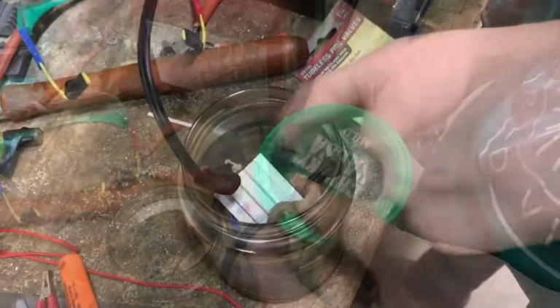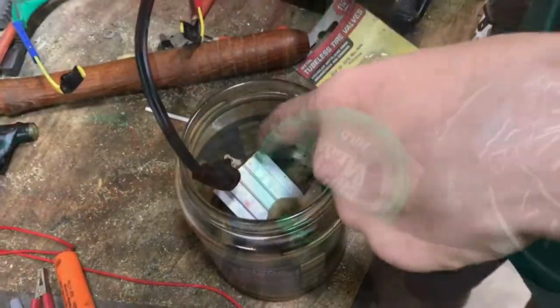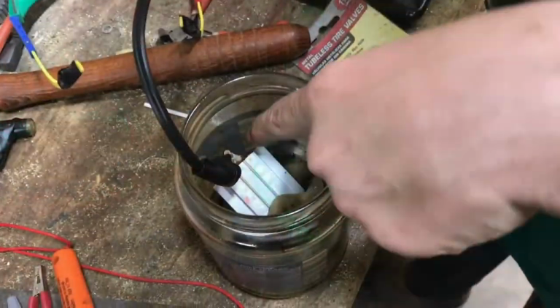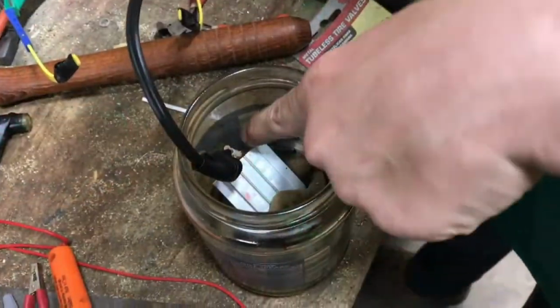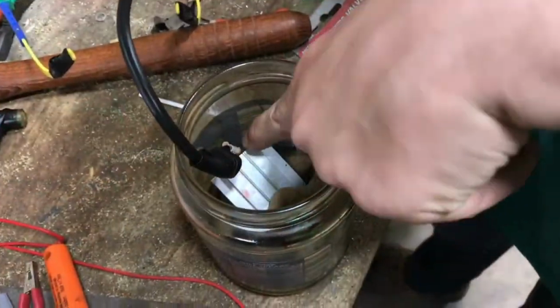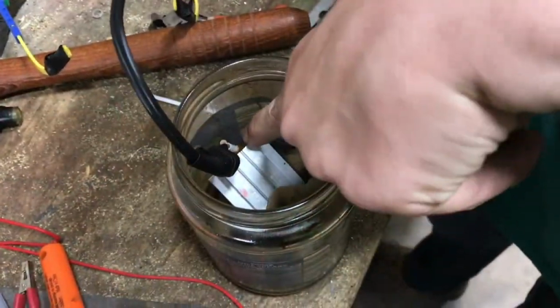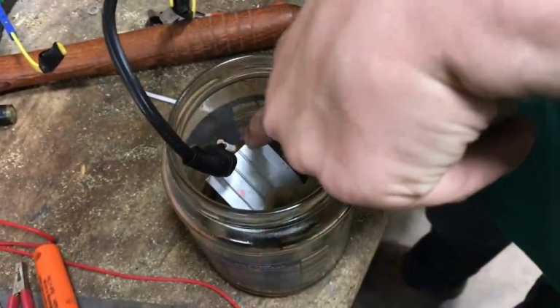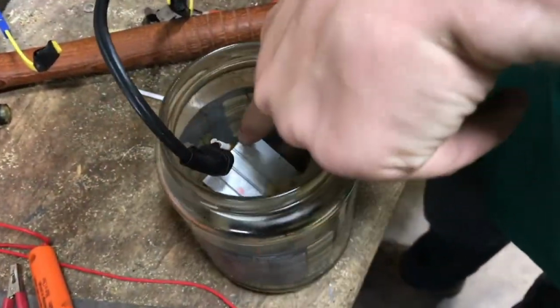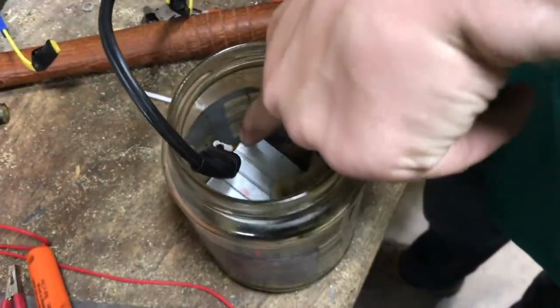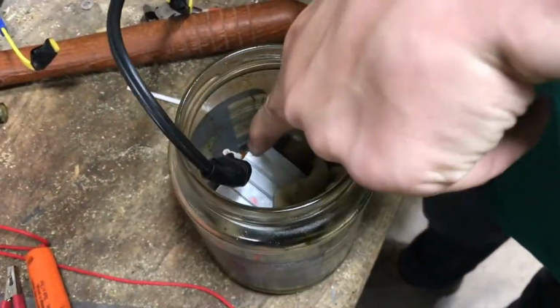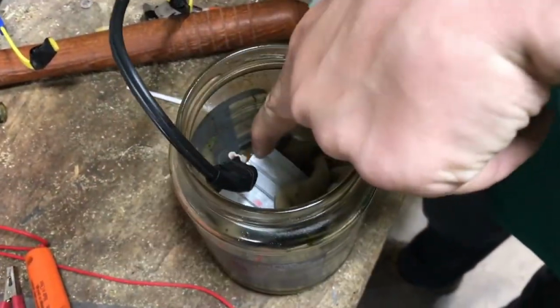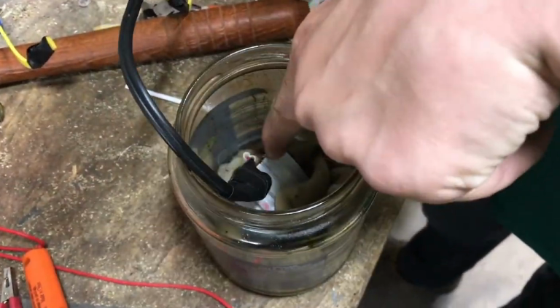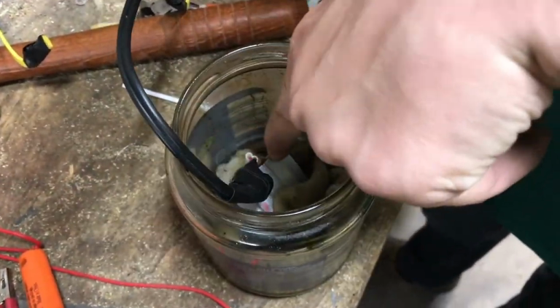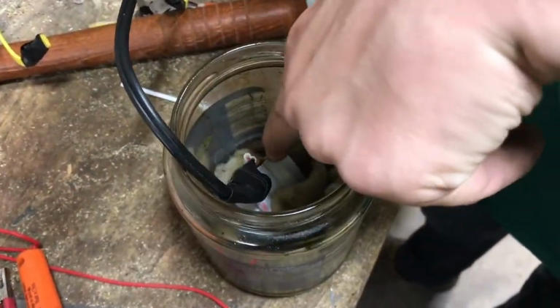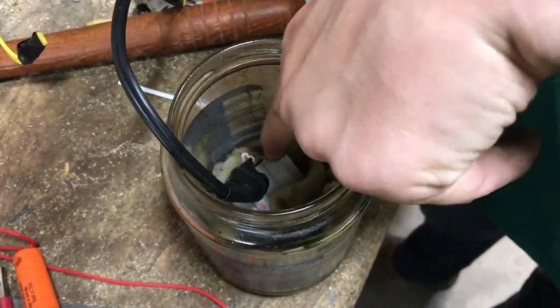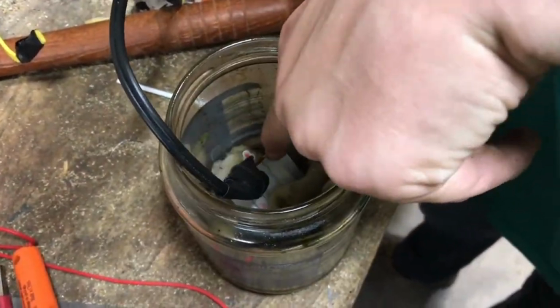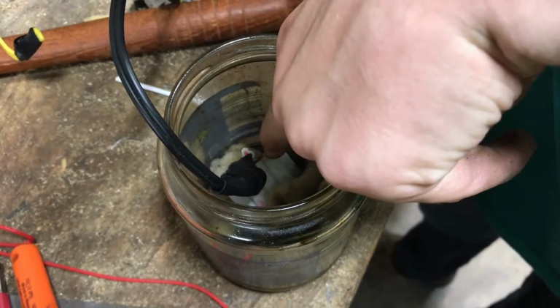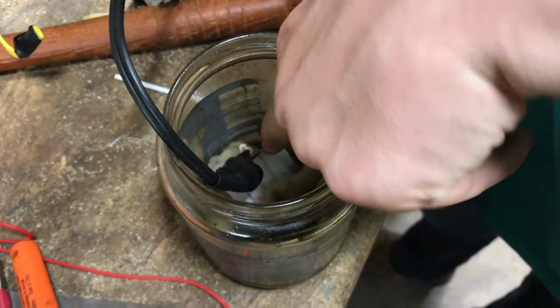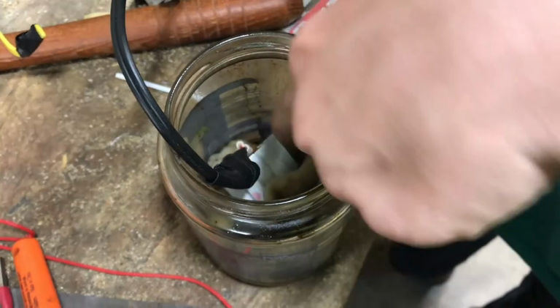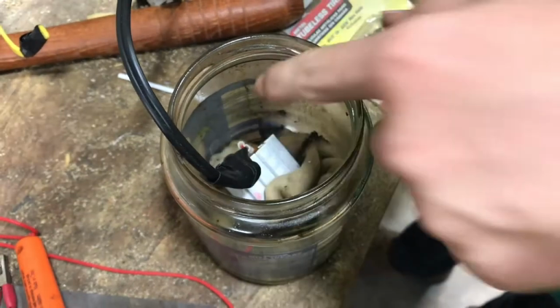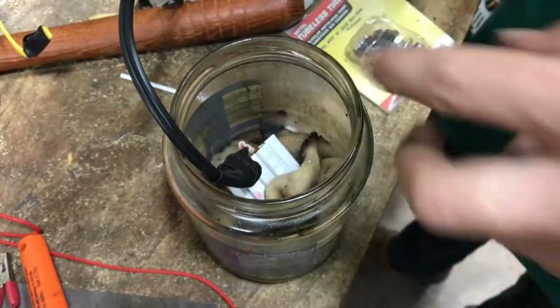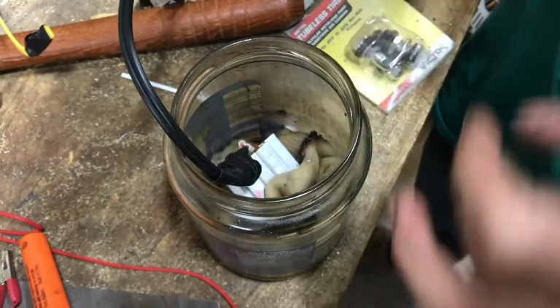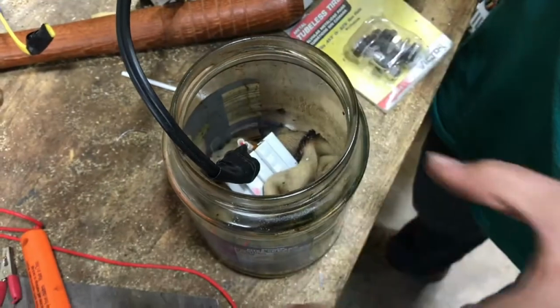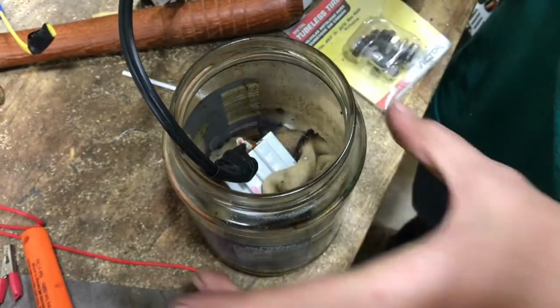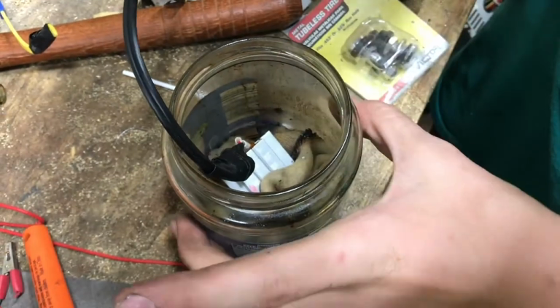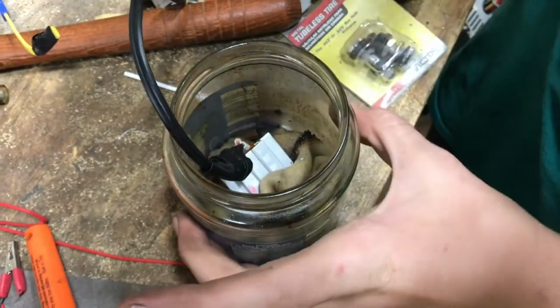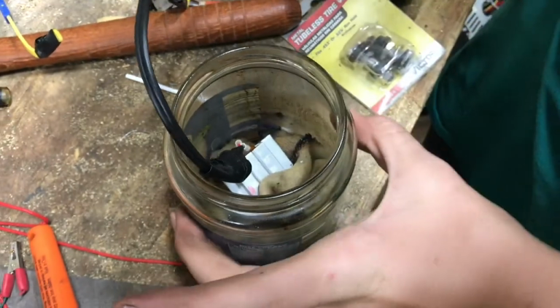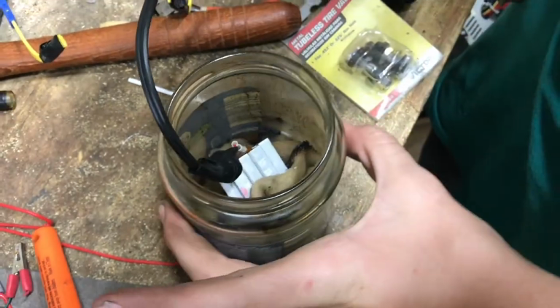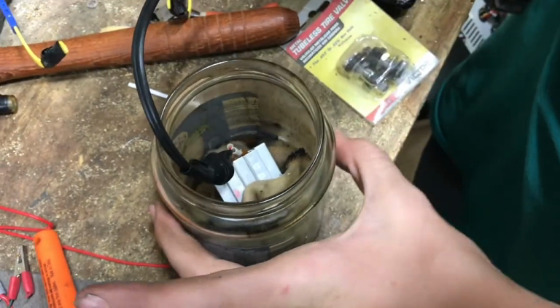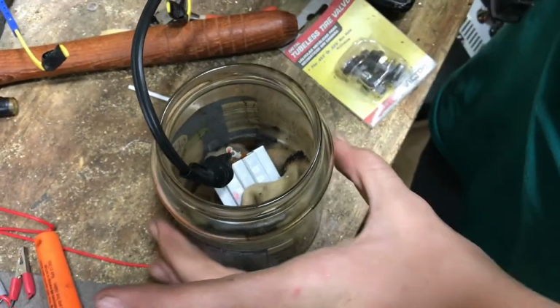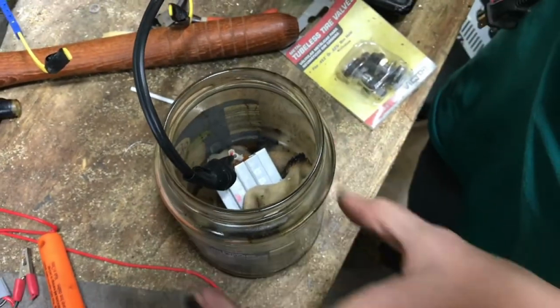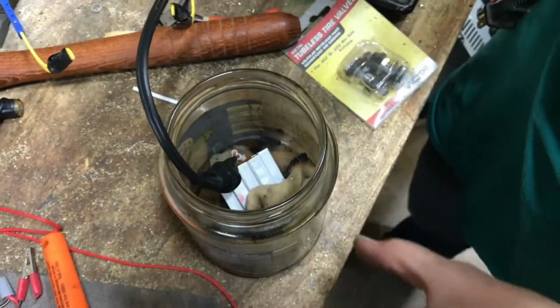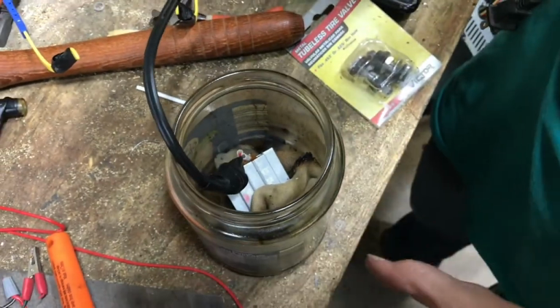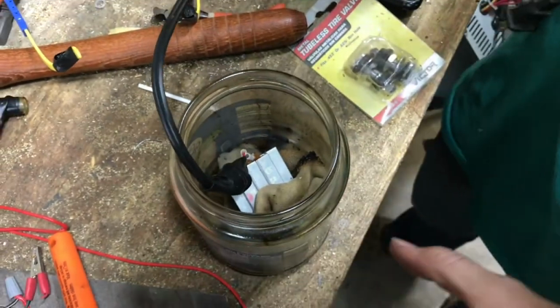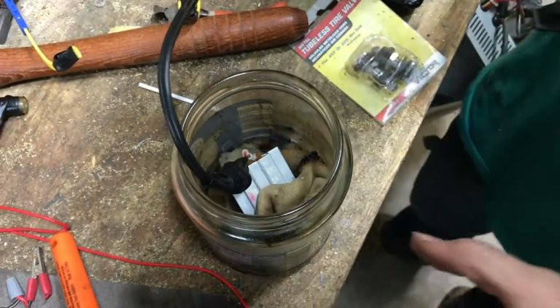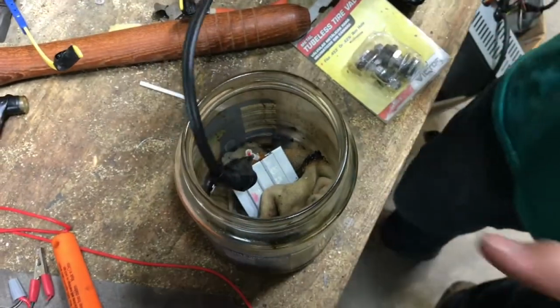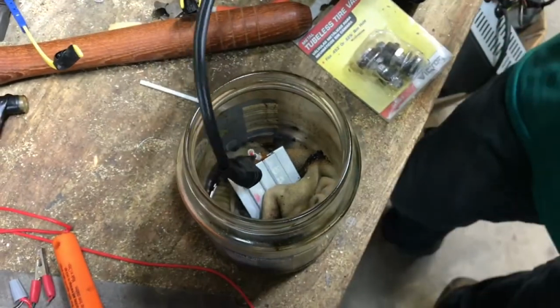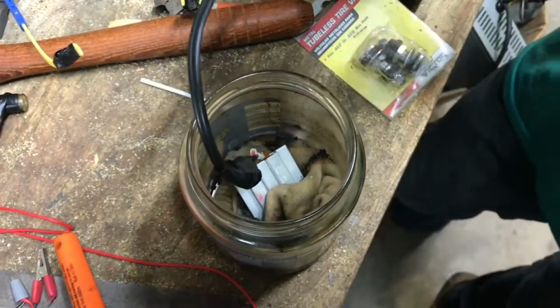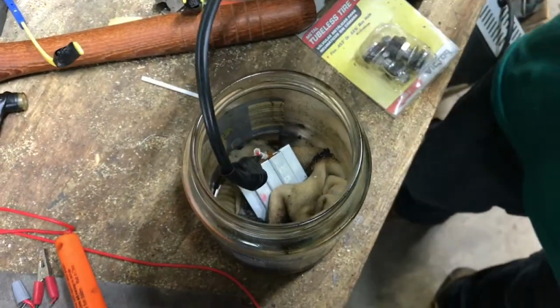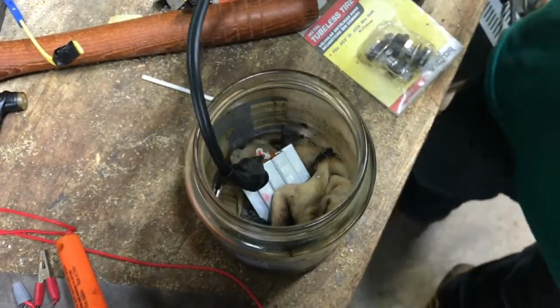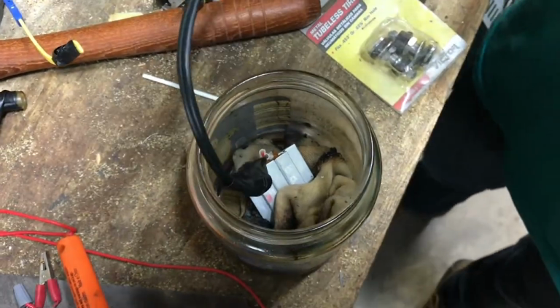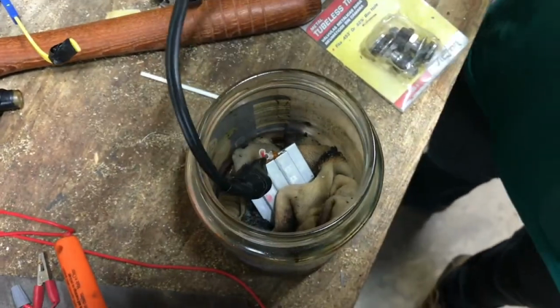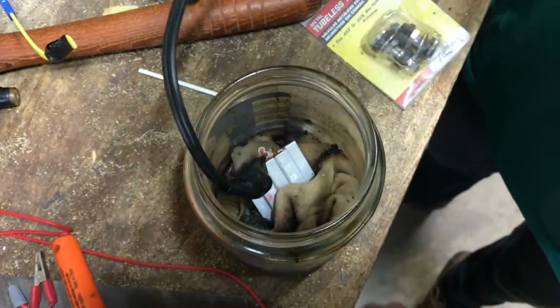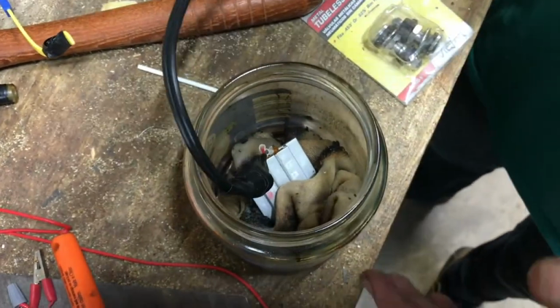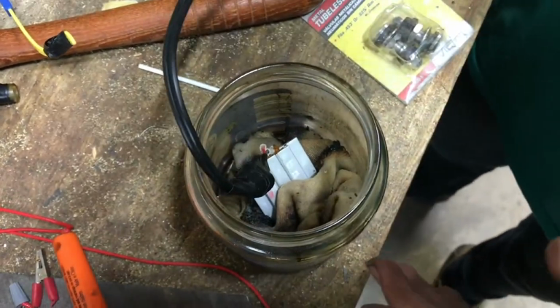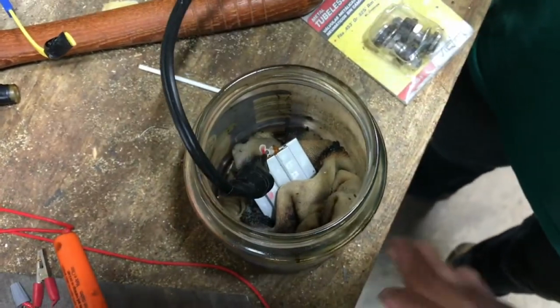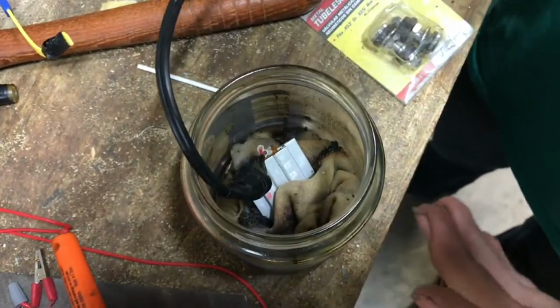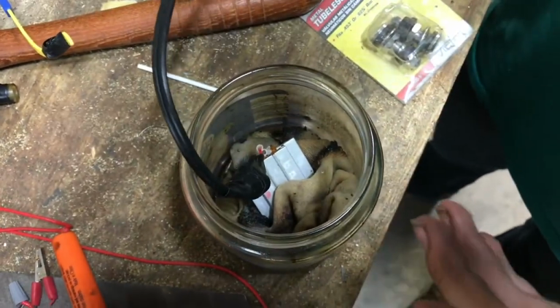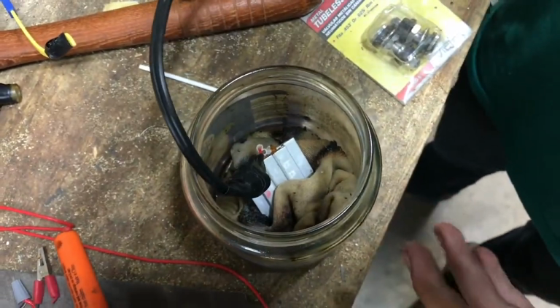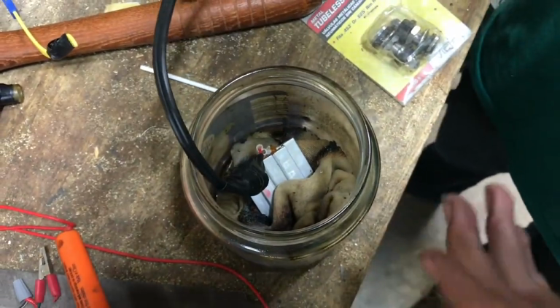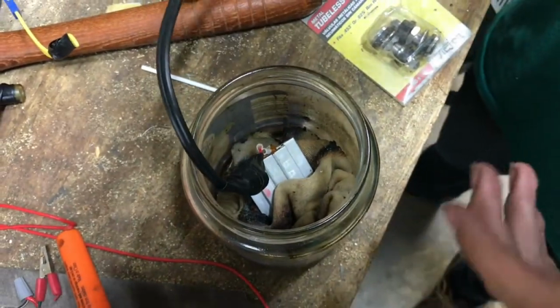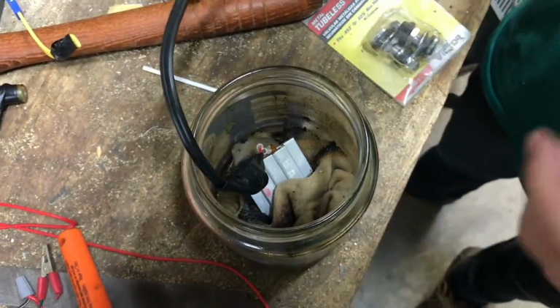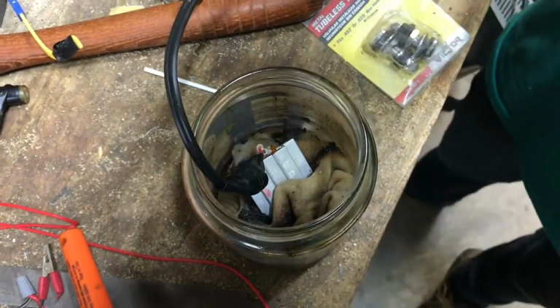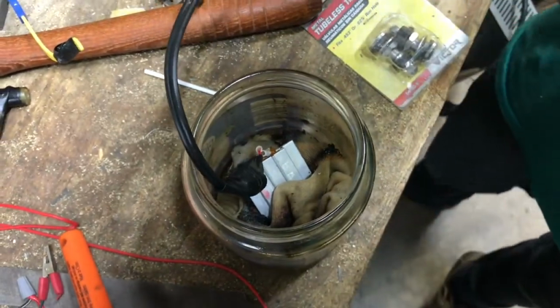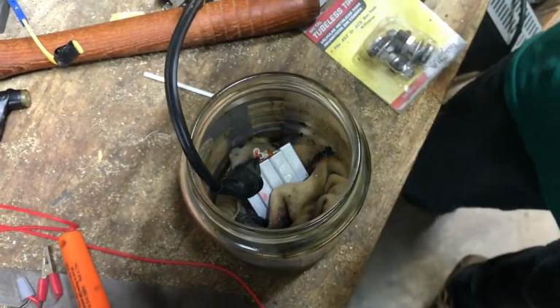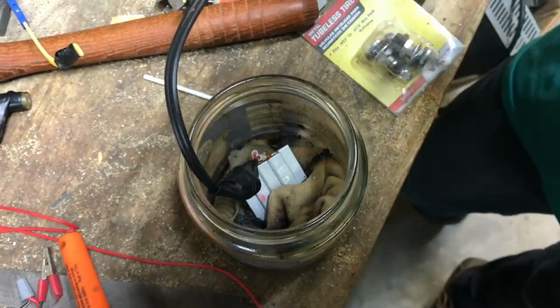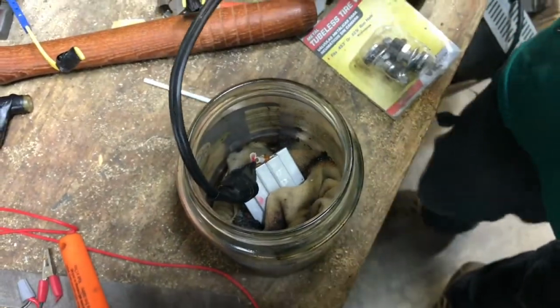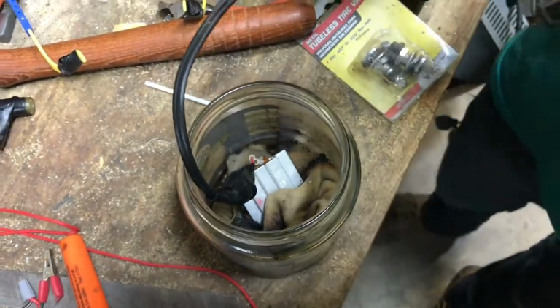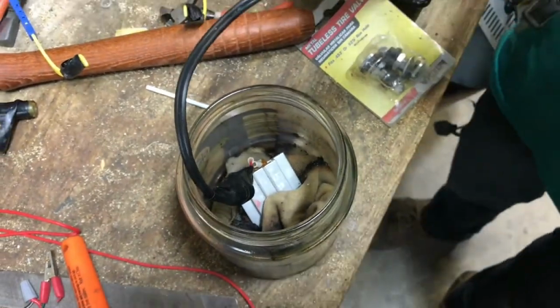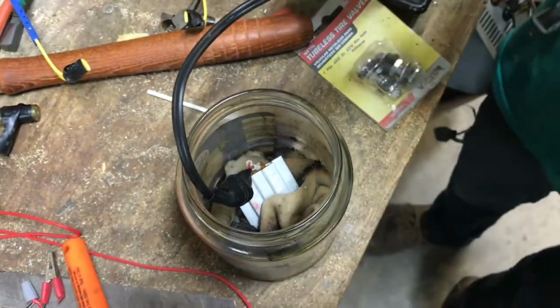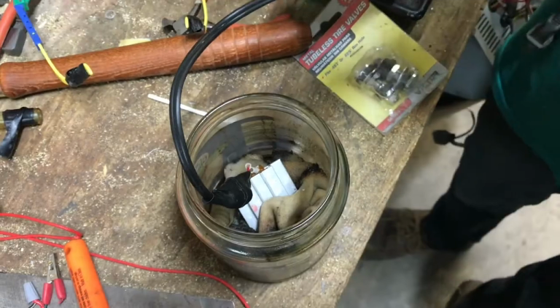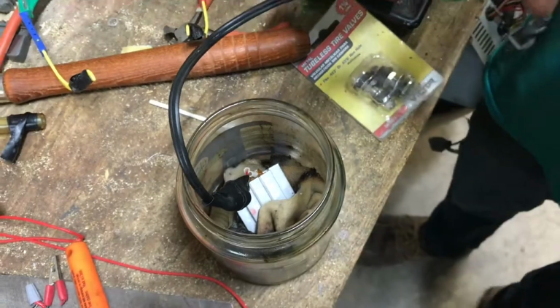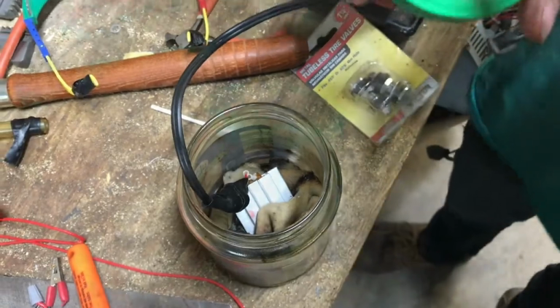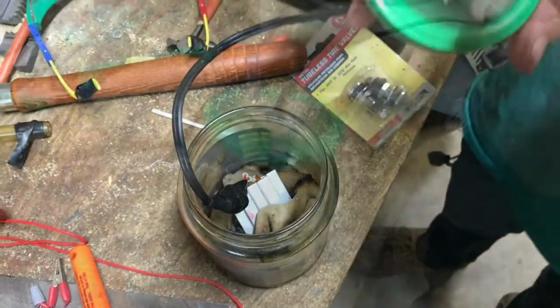The heater really only needs to touch the wick, and in this case it's an old cotton sock with some baby oil, which is mineral oil just with some fragrance added.